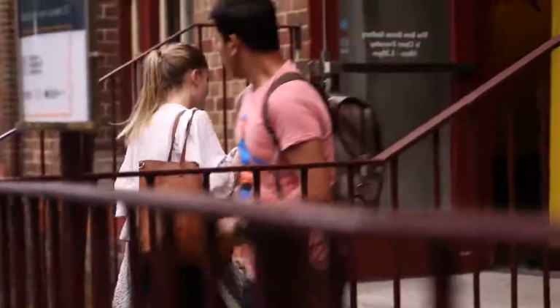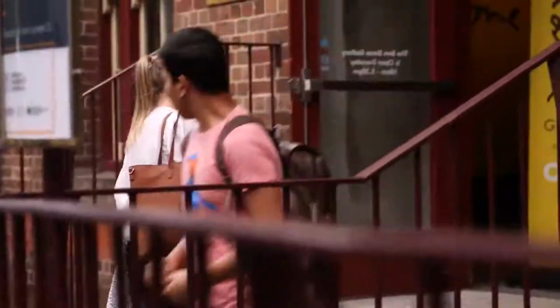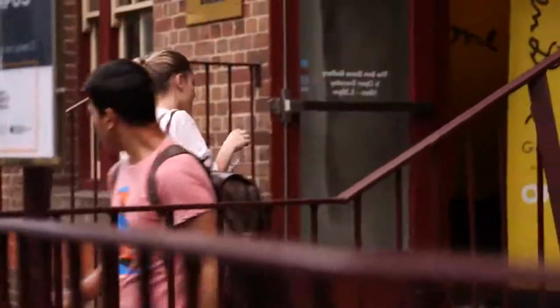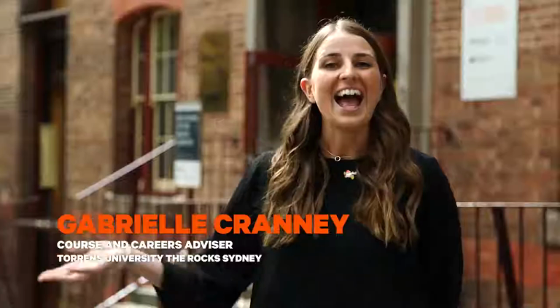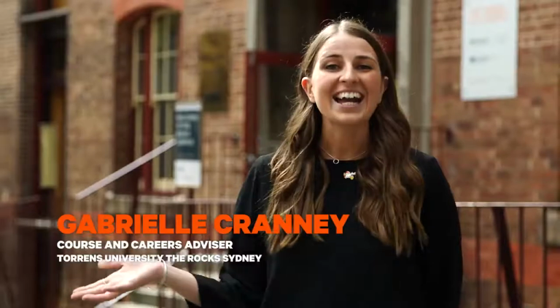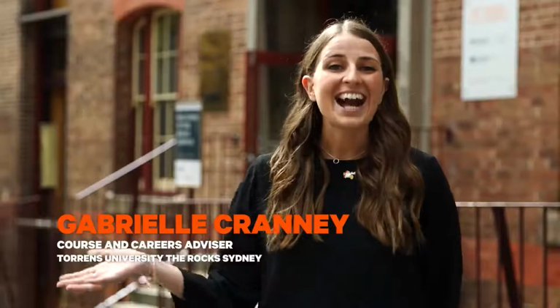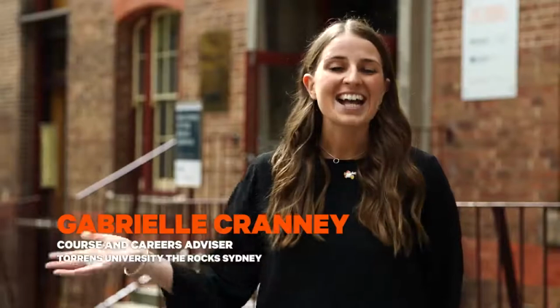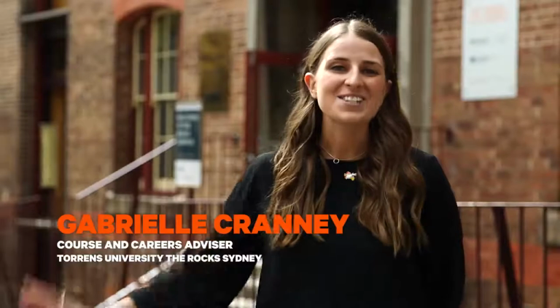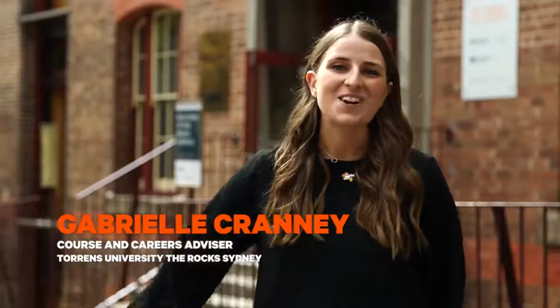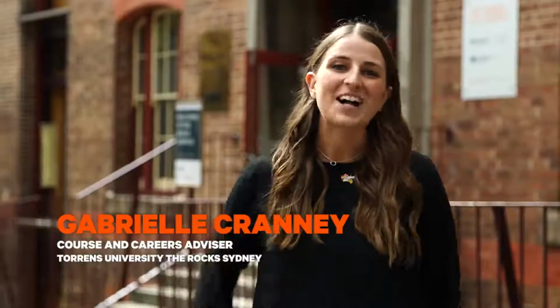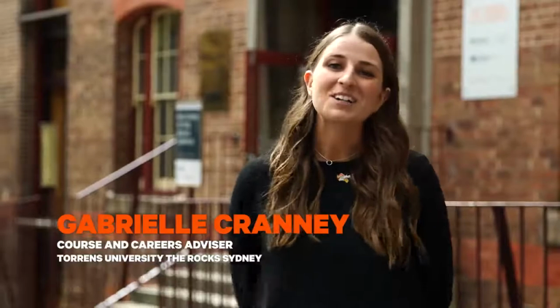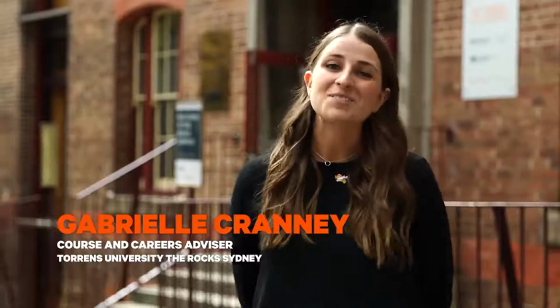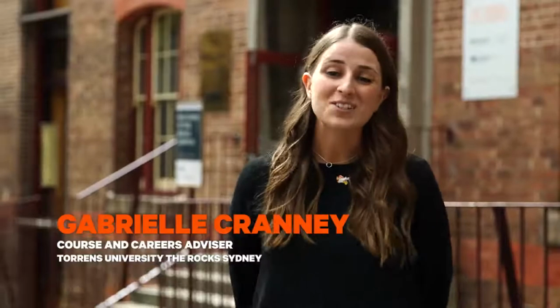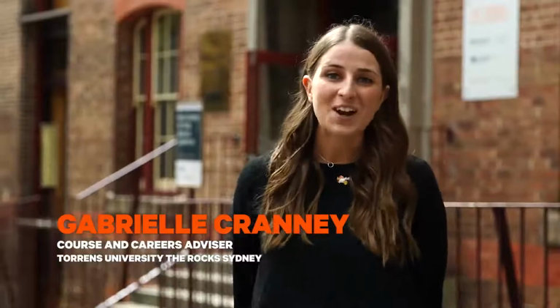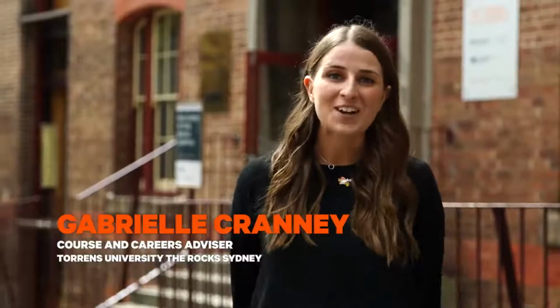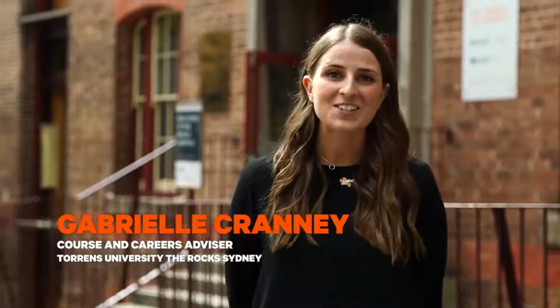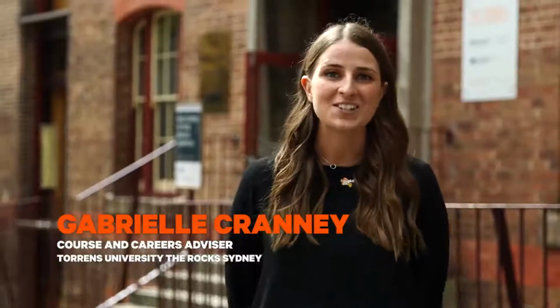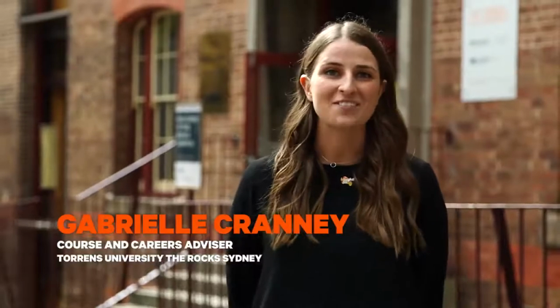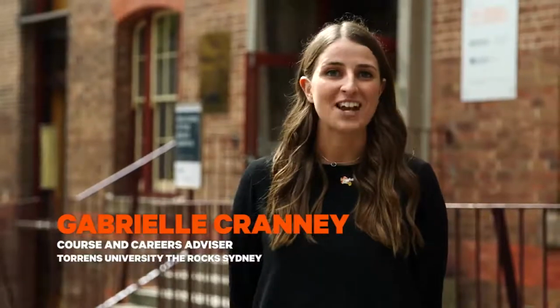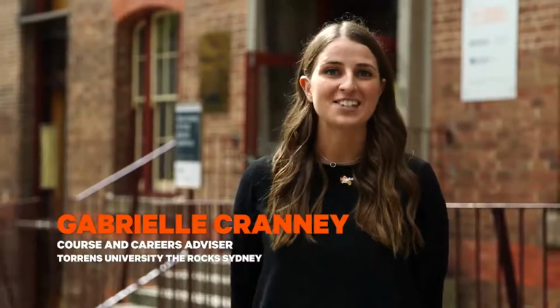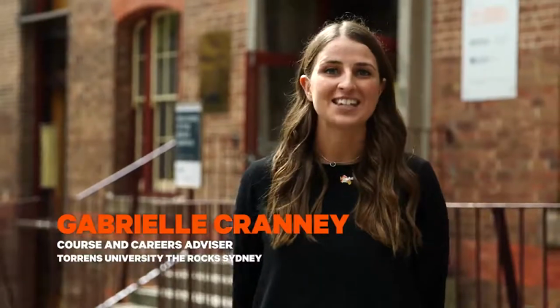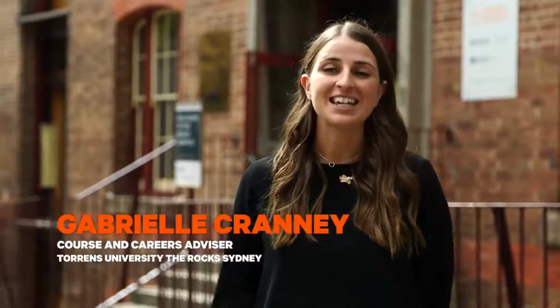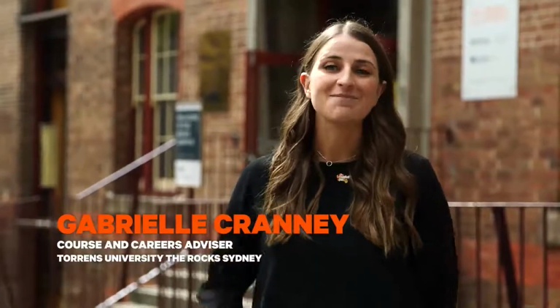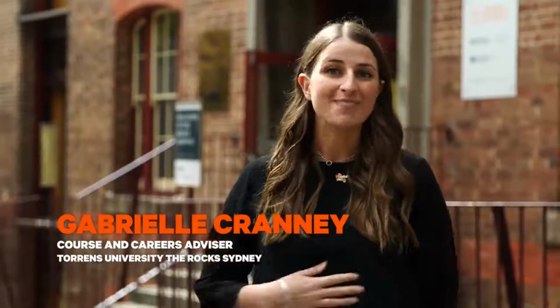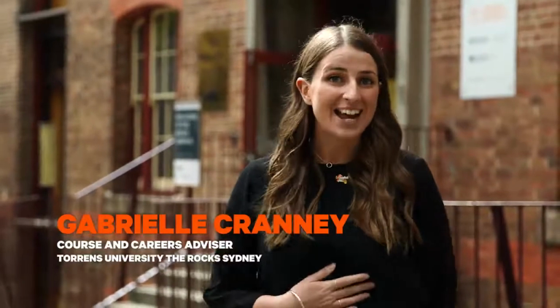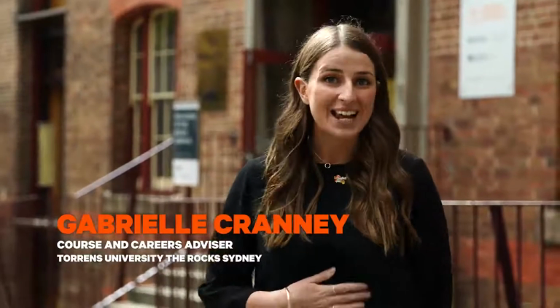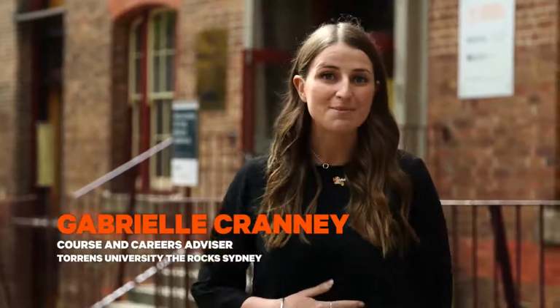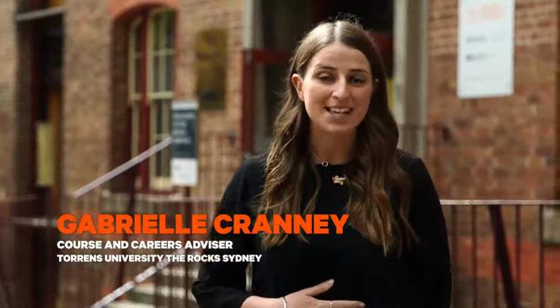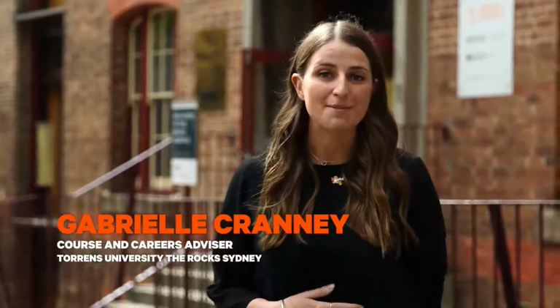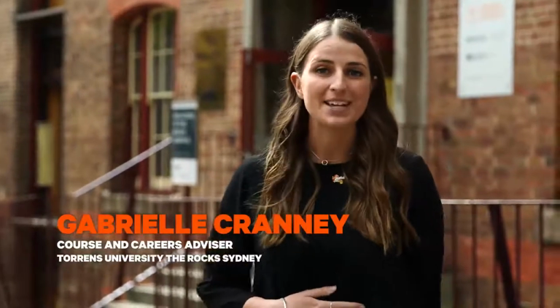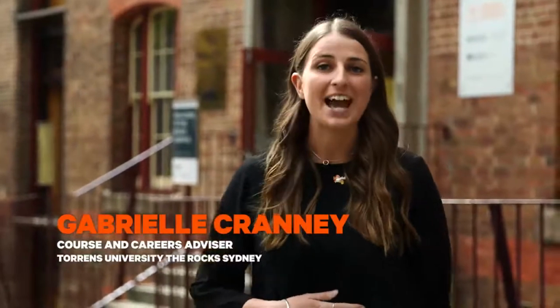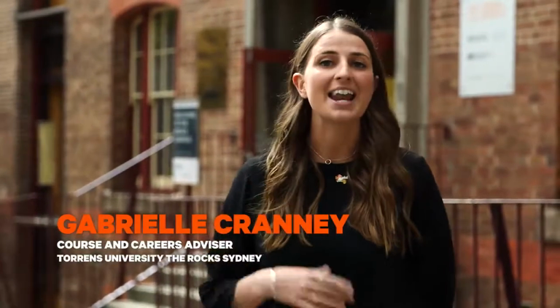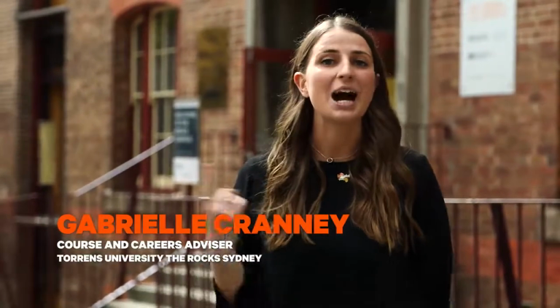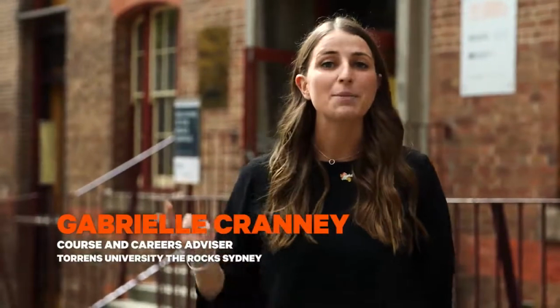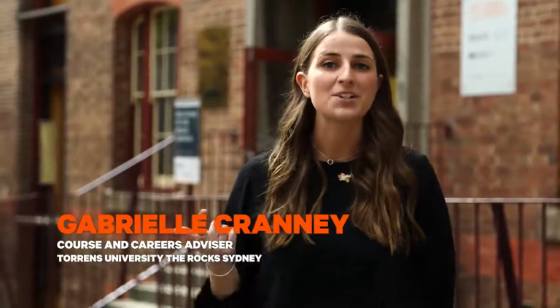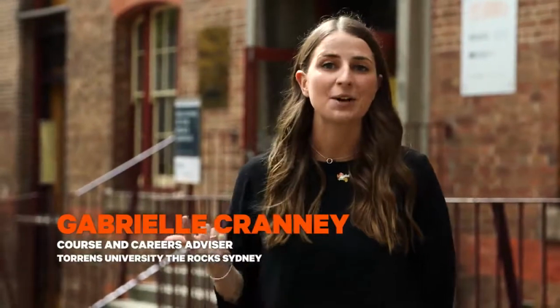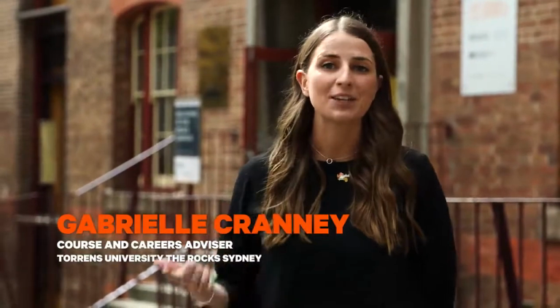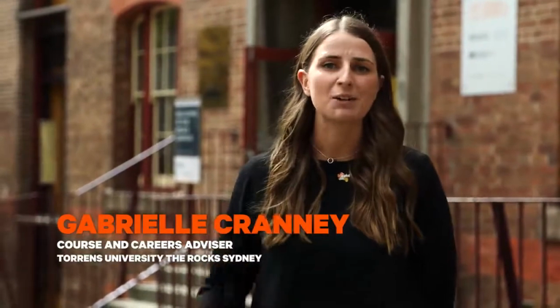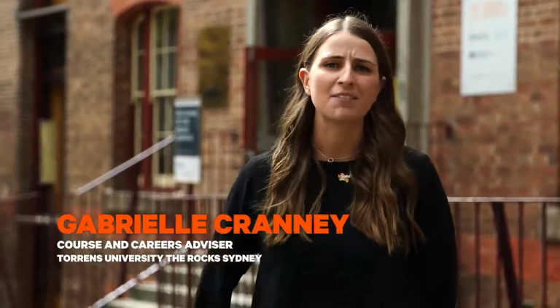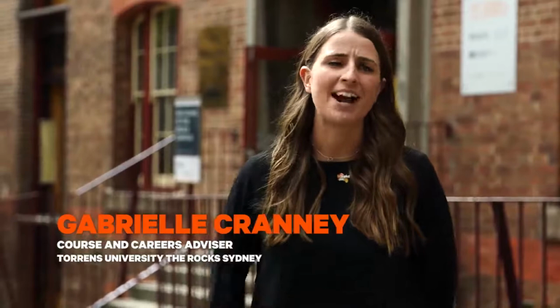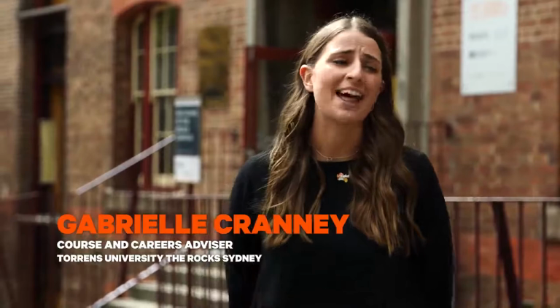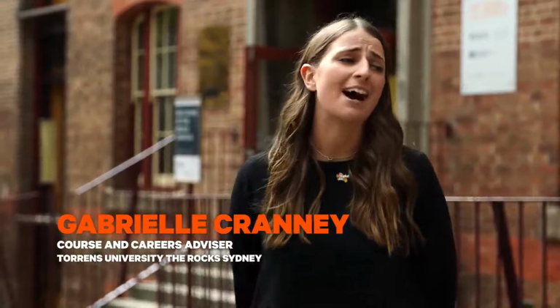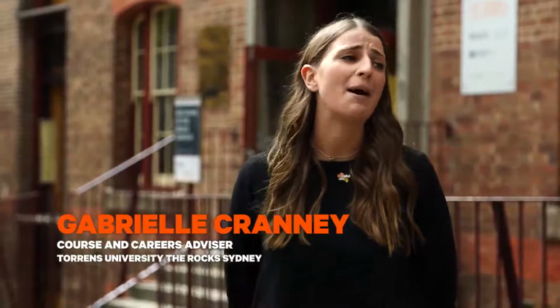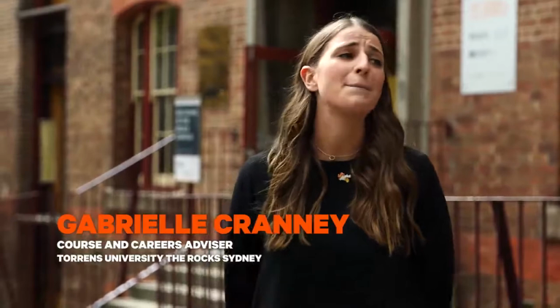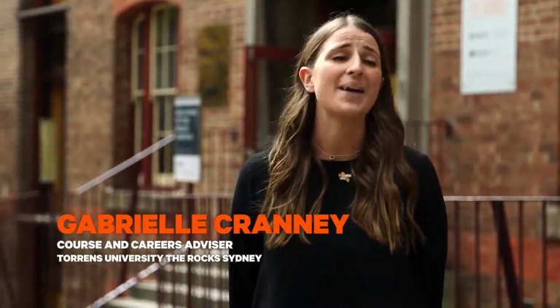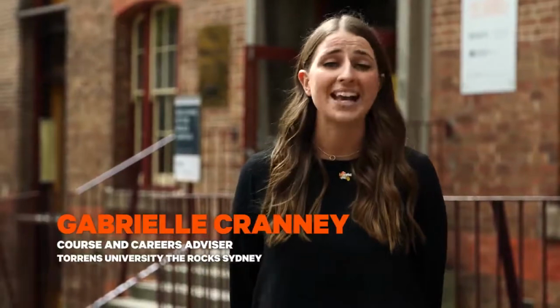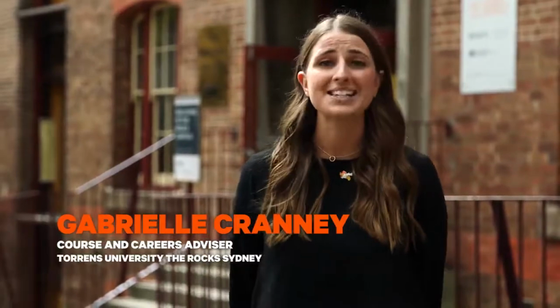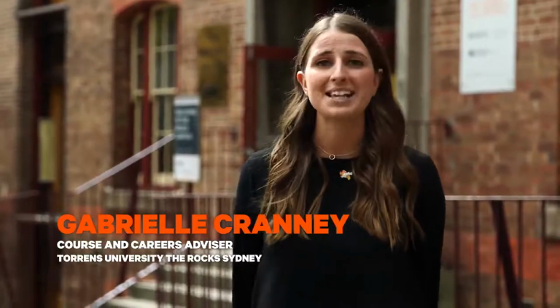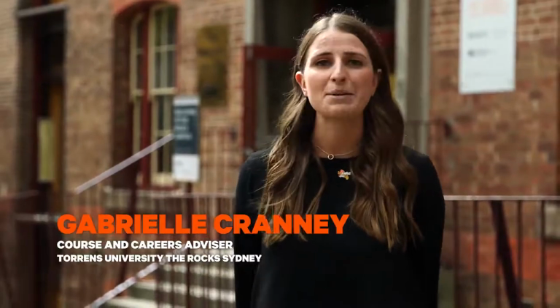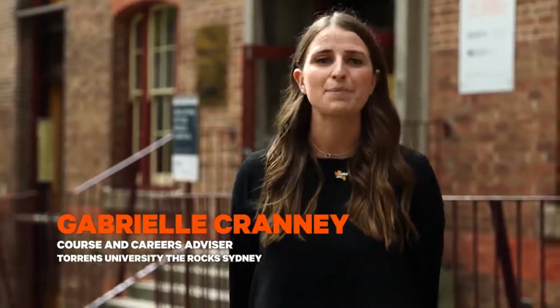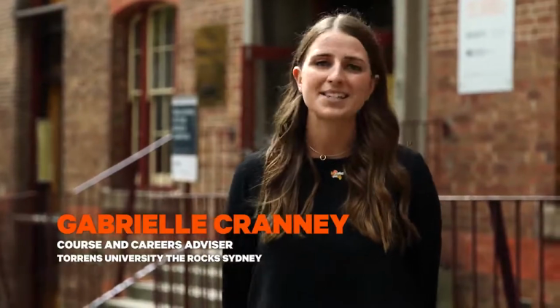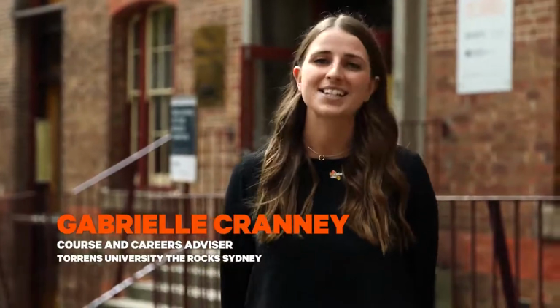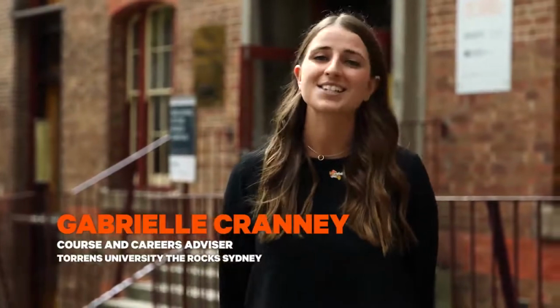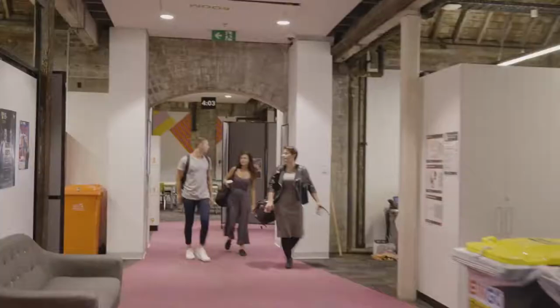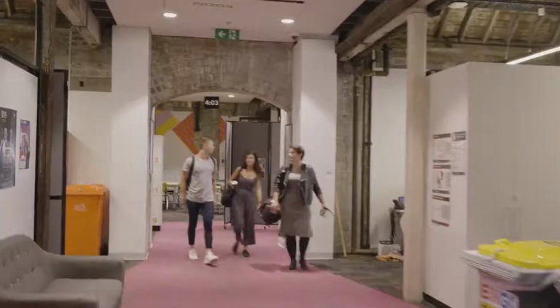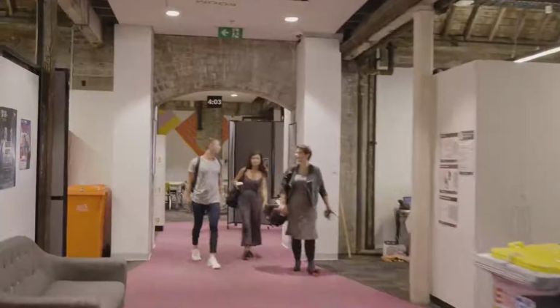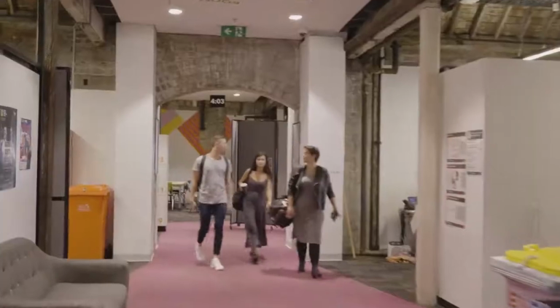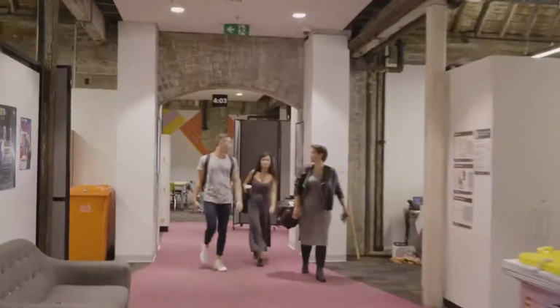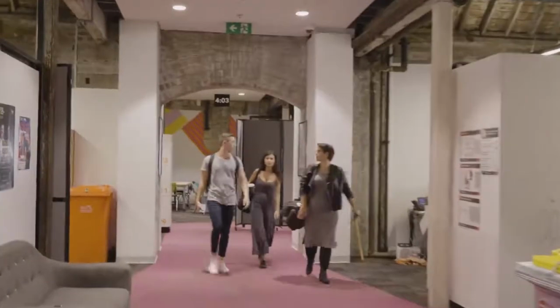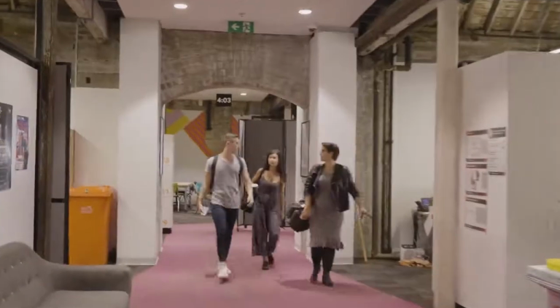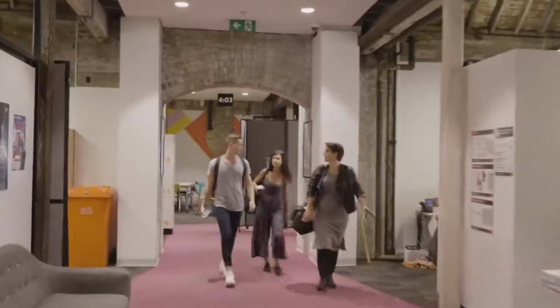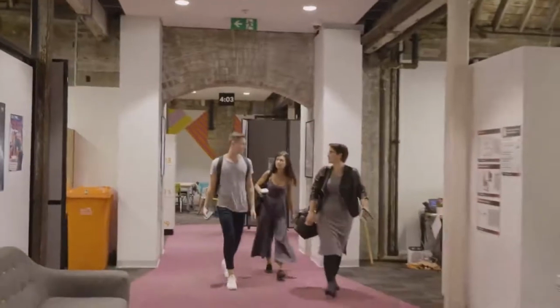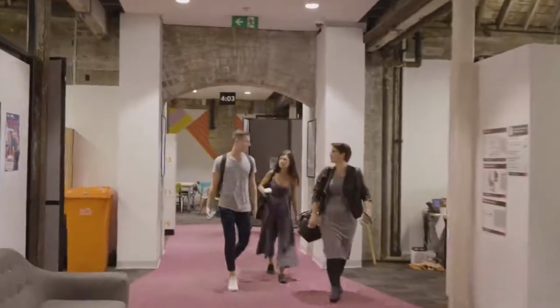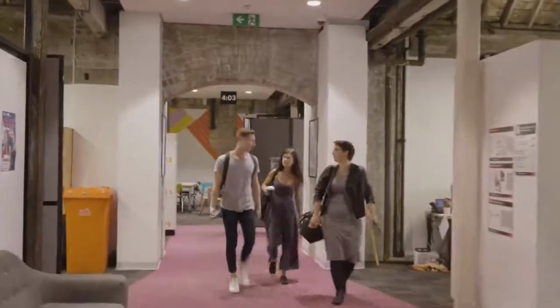Hey guys, welcome to Torrens University. My name's Gabby and I'll be showing you around our amazing business and hospitality campus today.